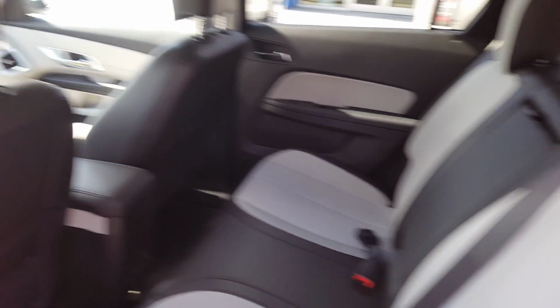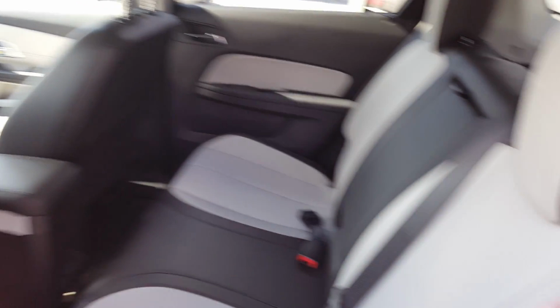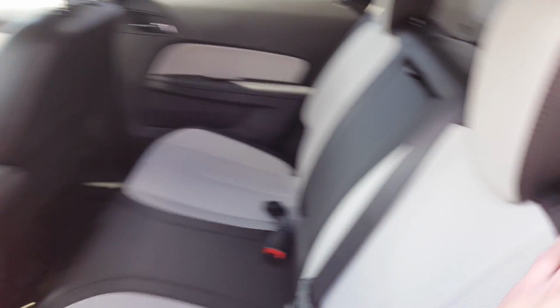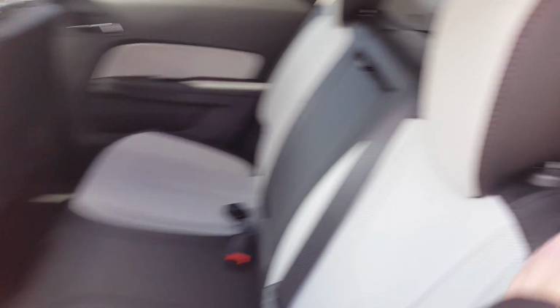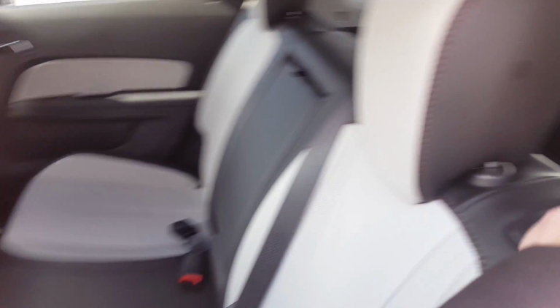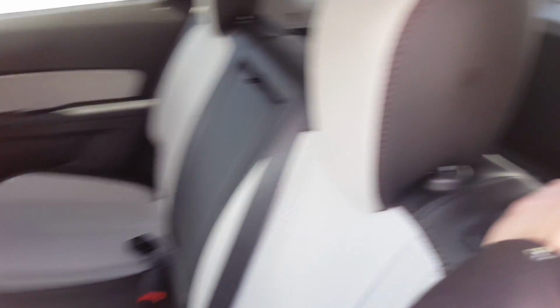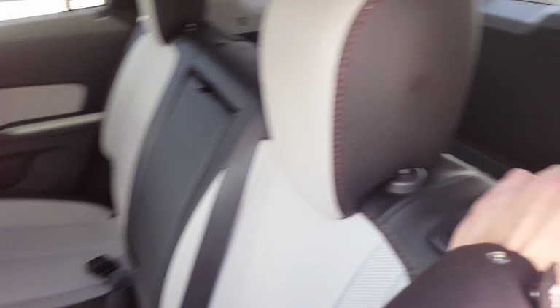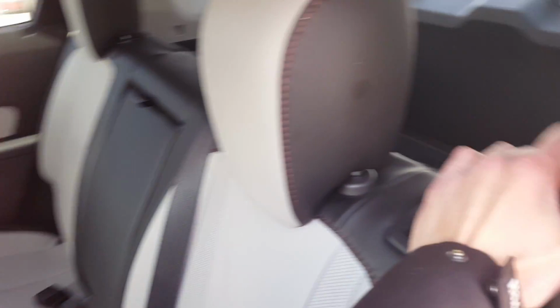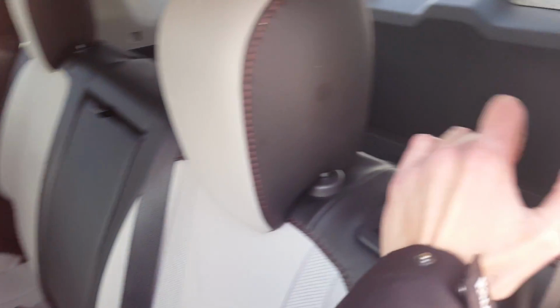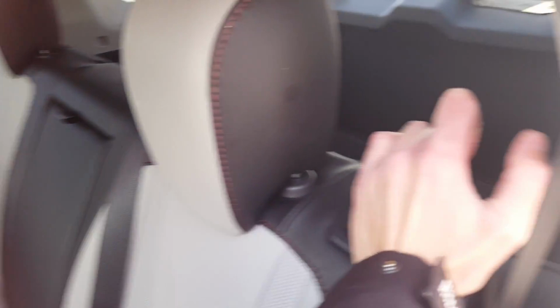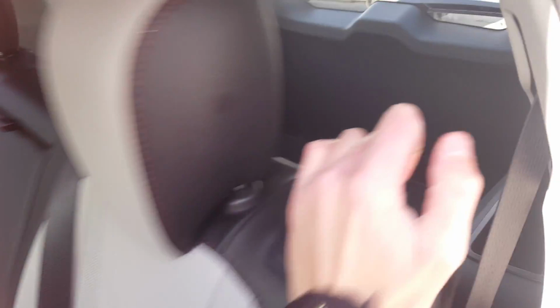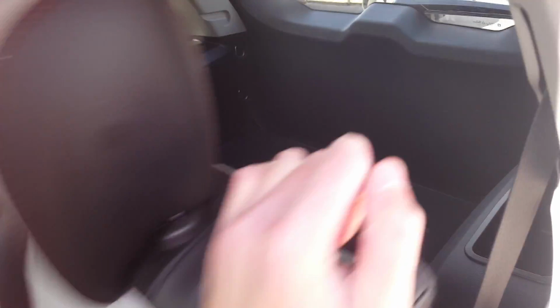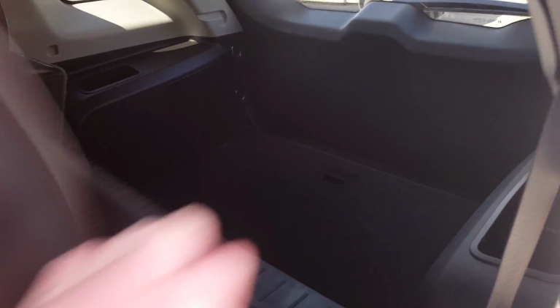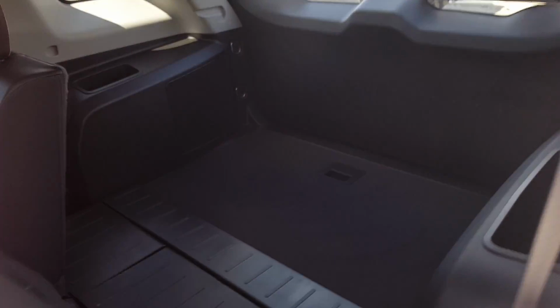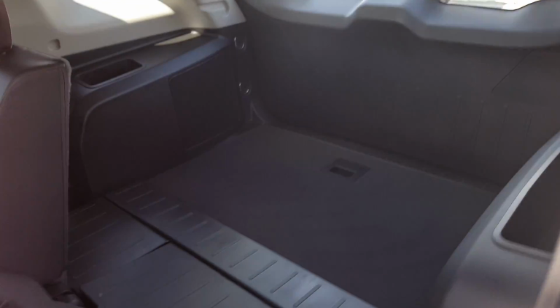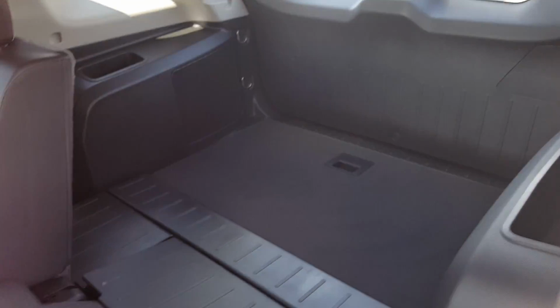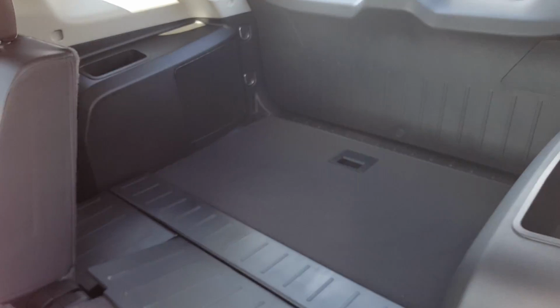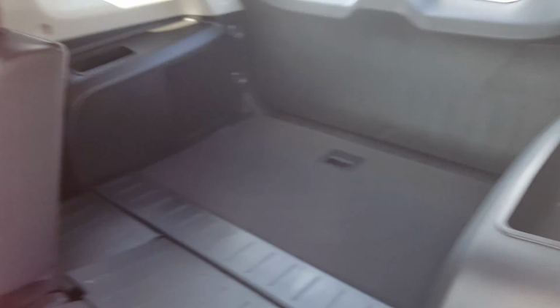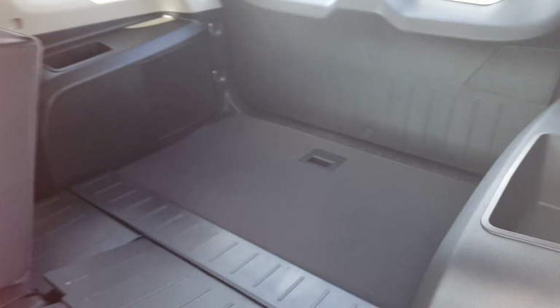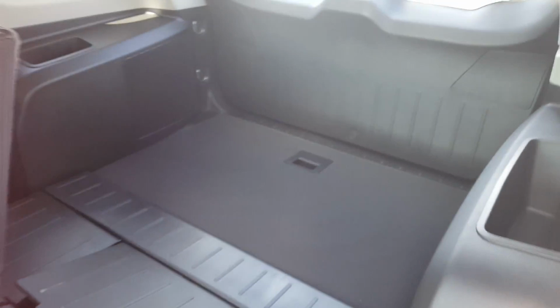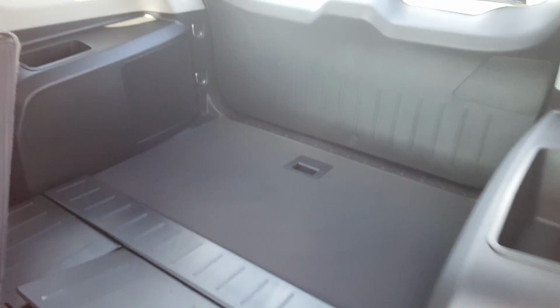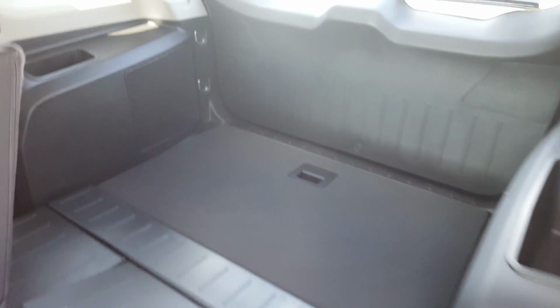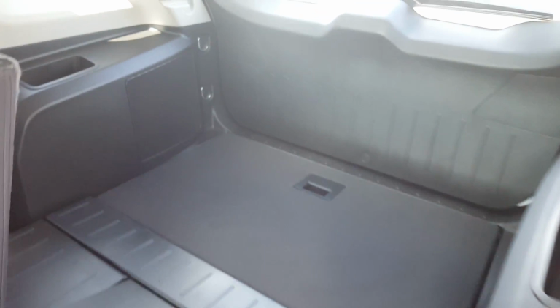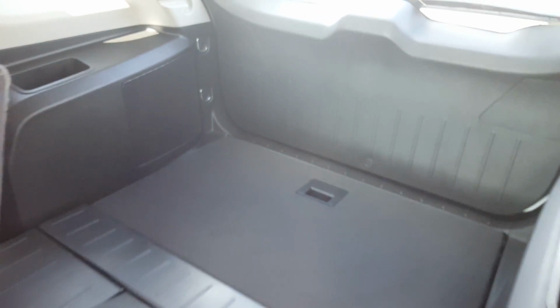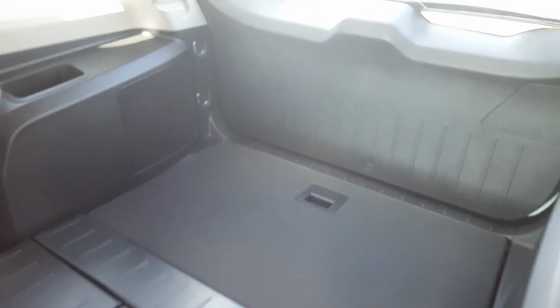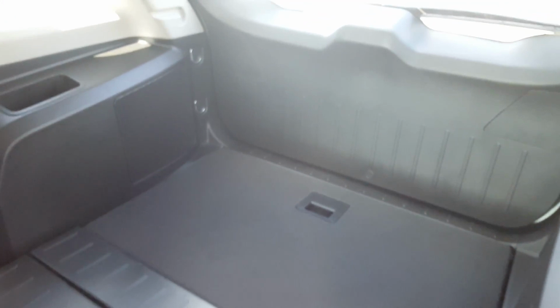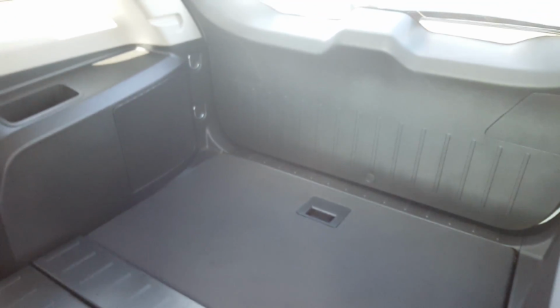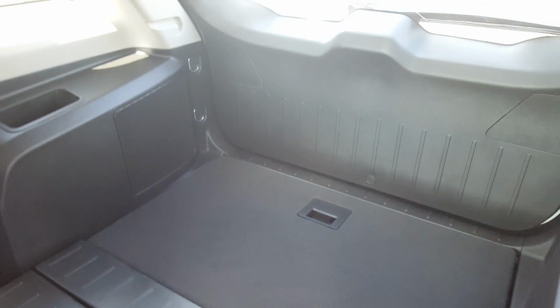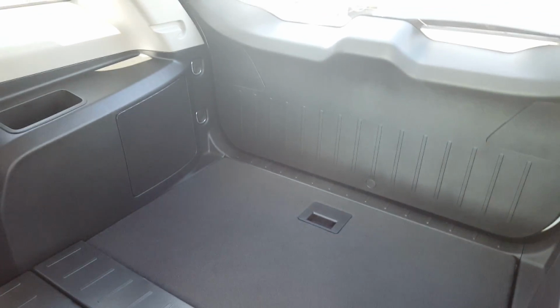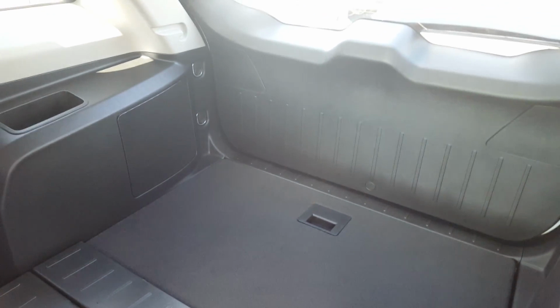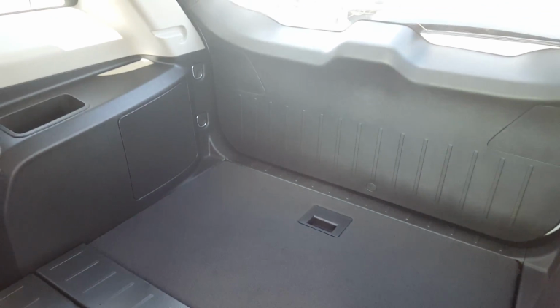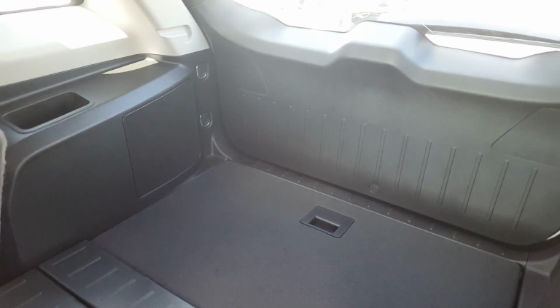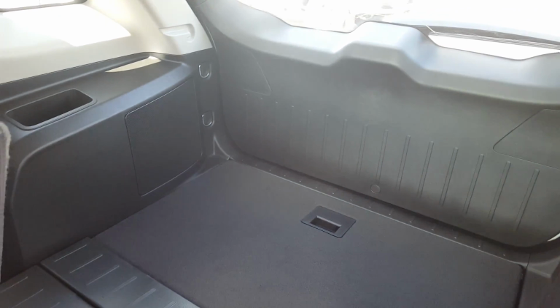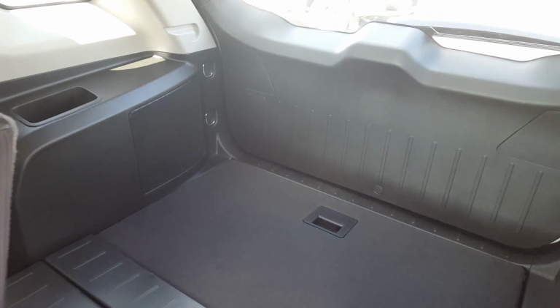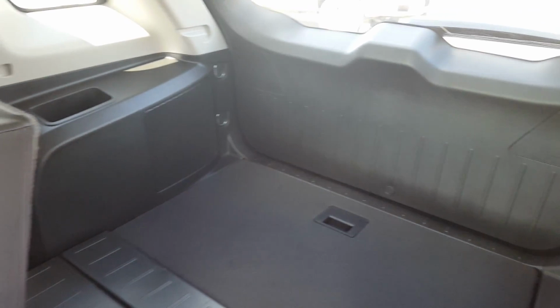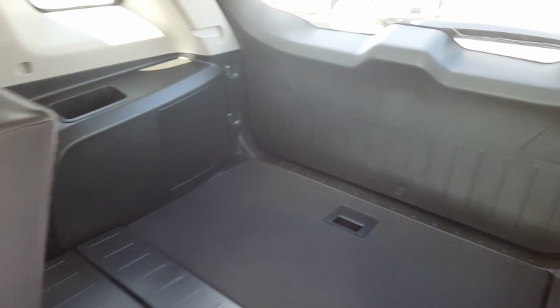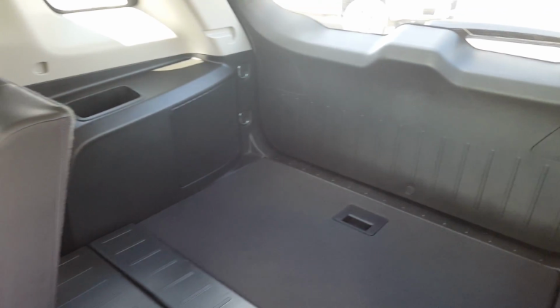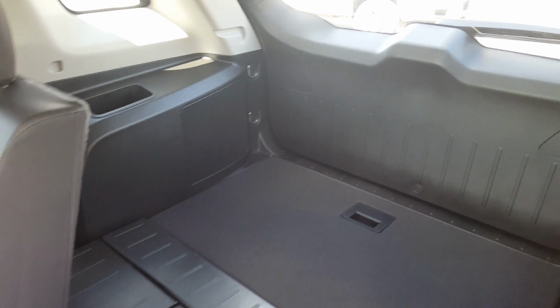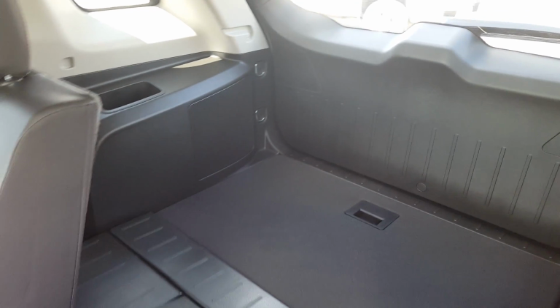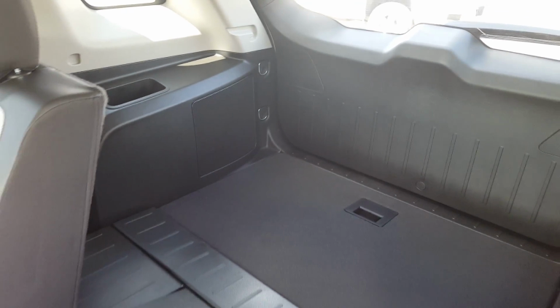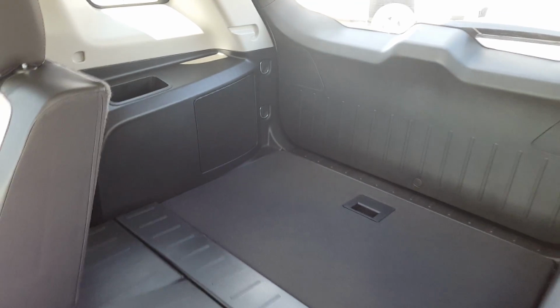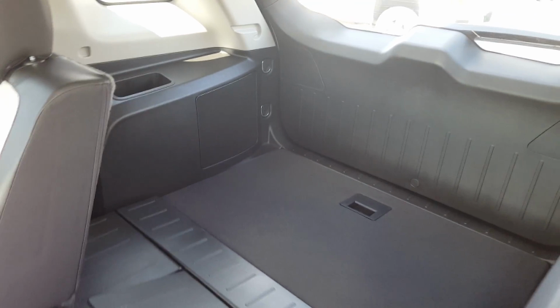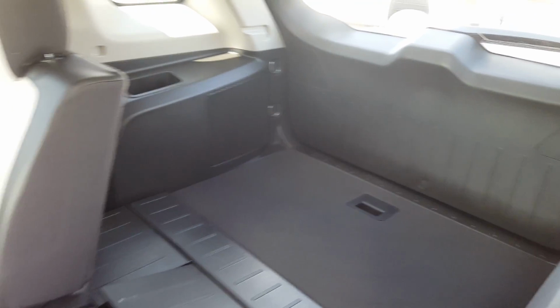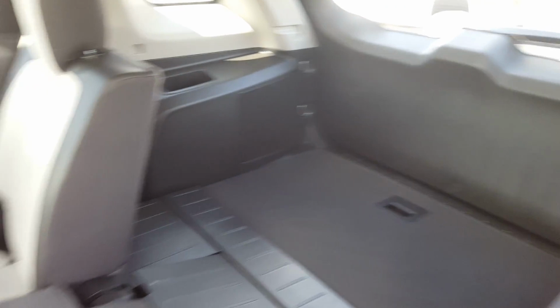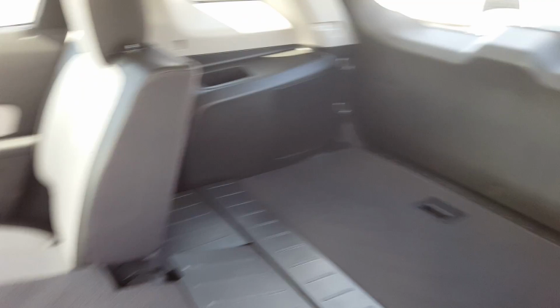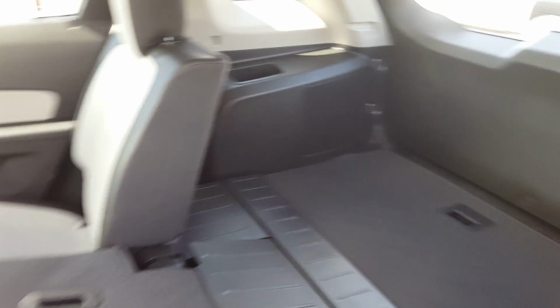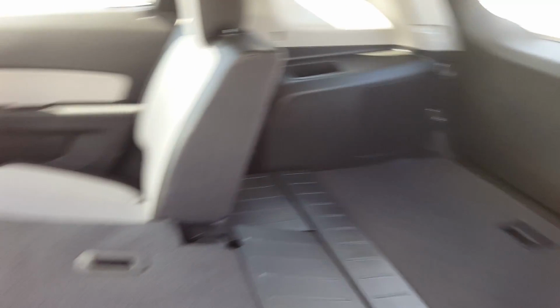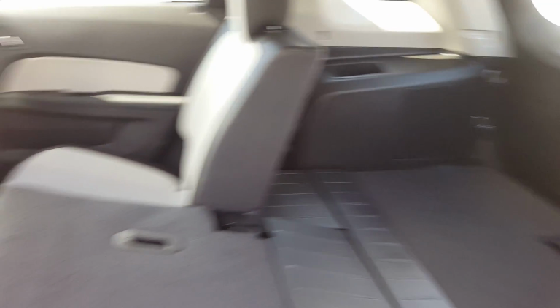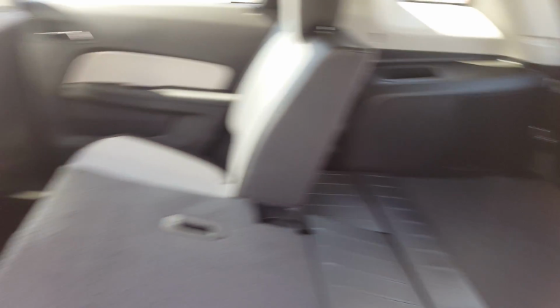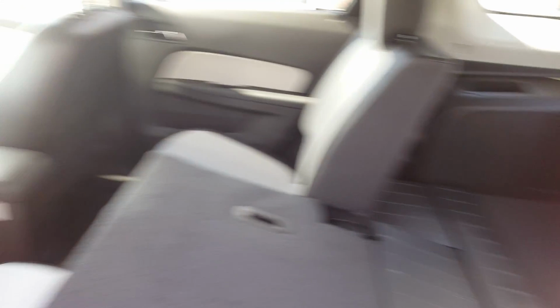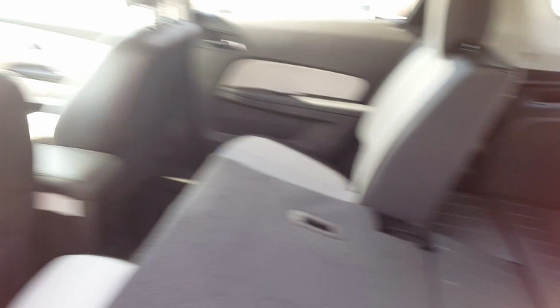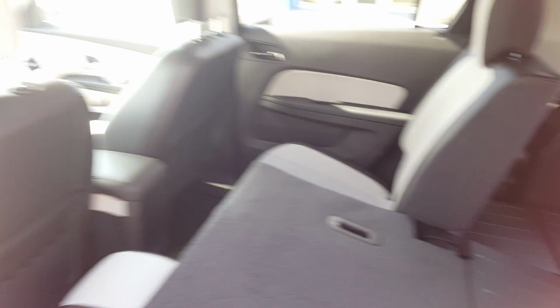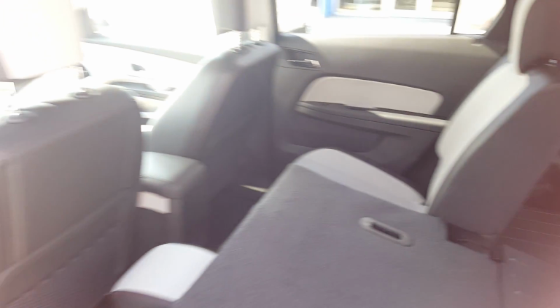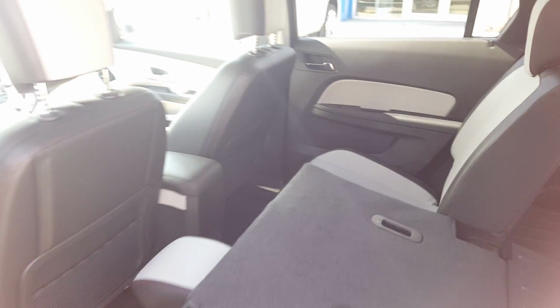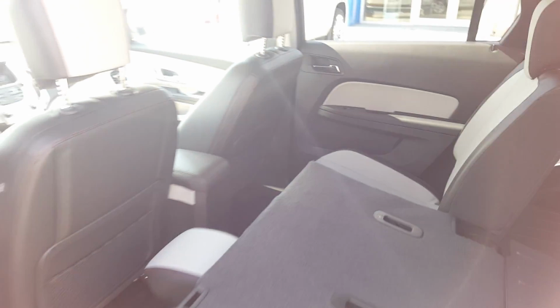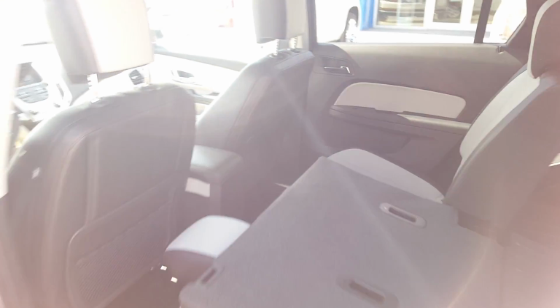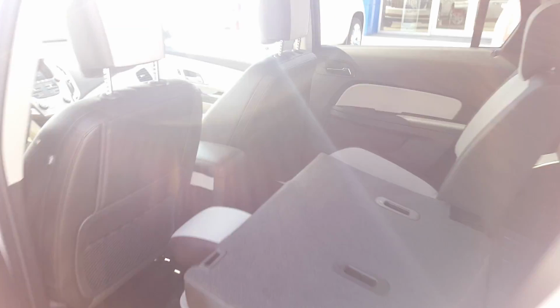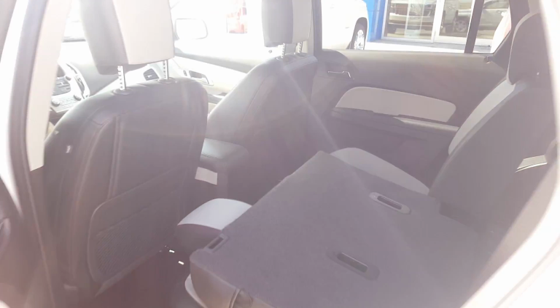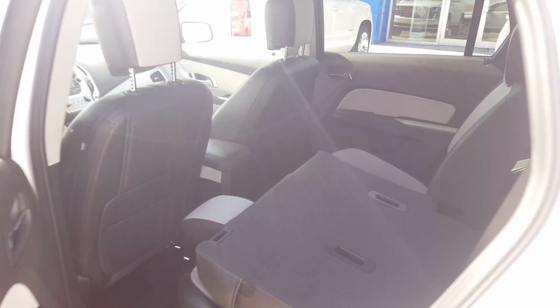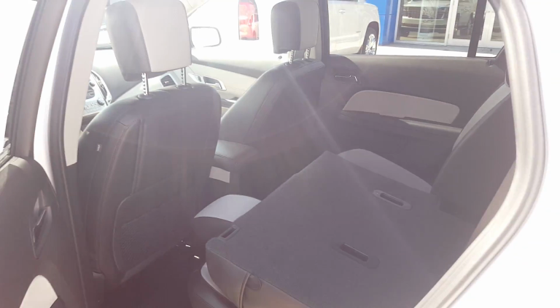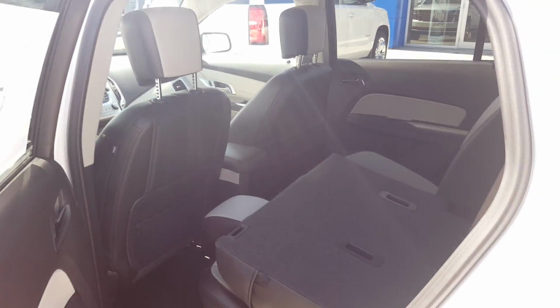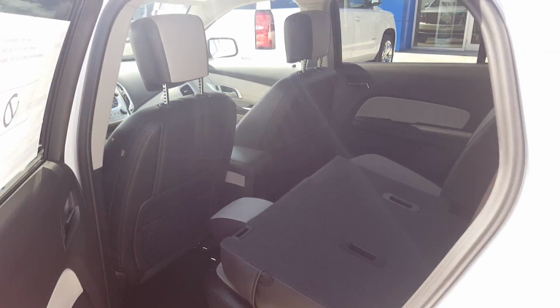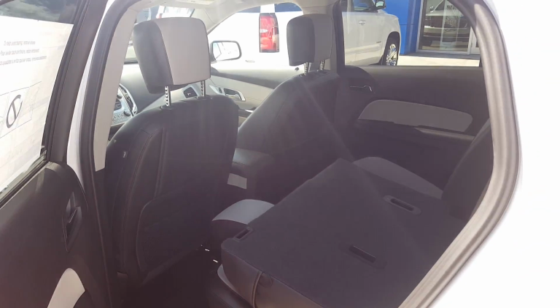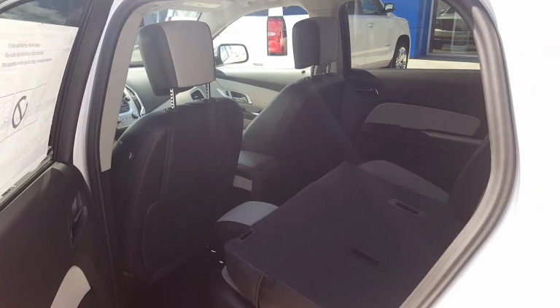The cargo space in the Terrain is very roomy — one of the best features about this great 5-passenger SUV.